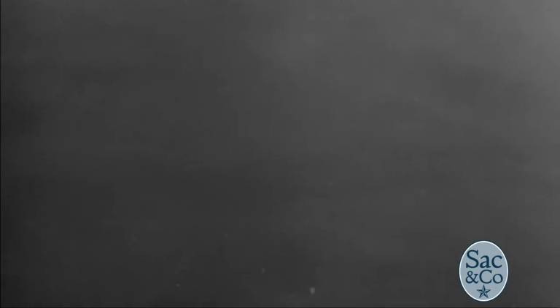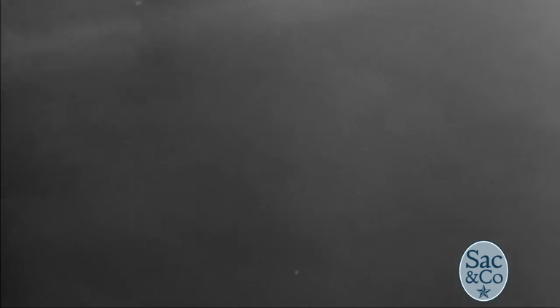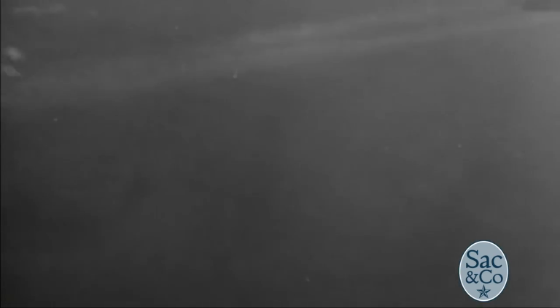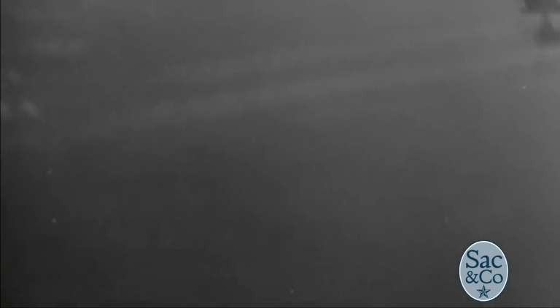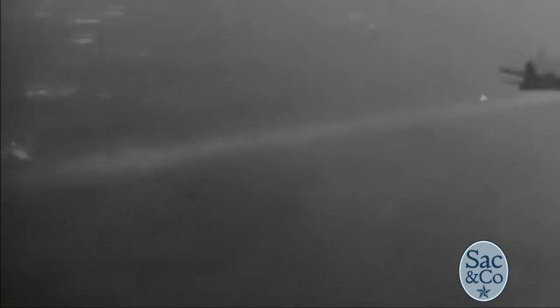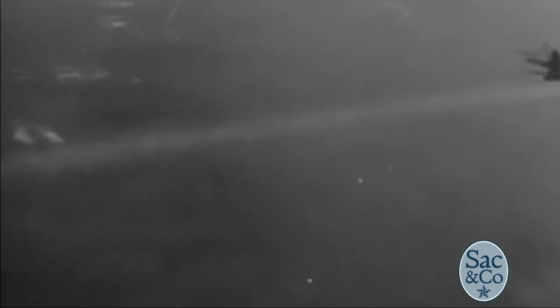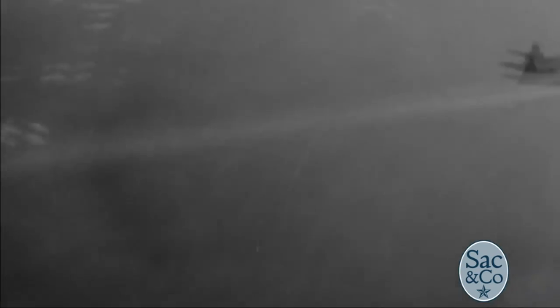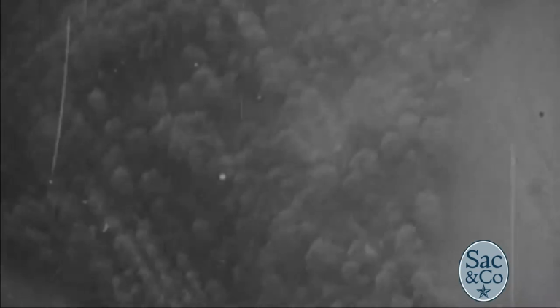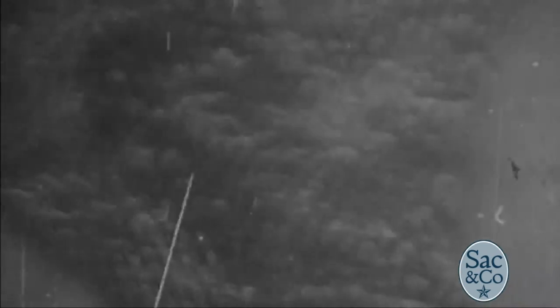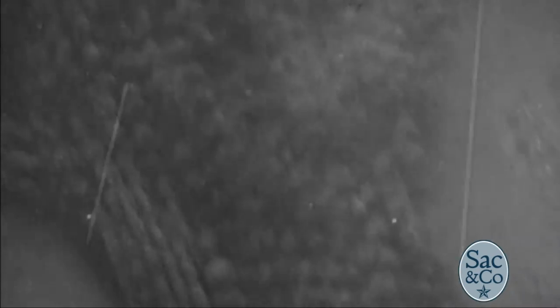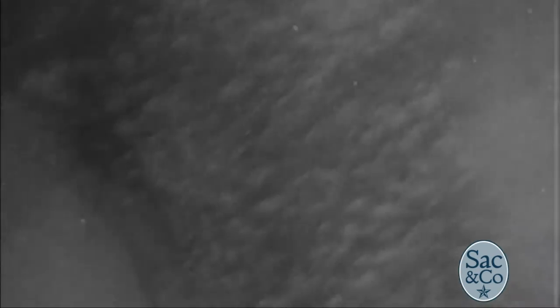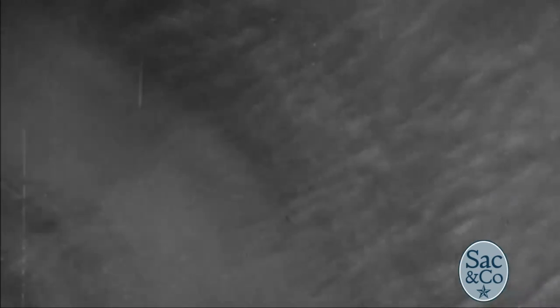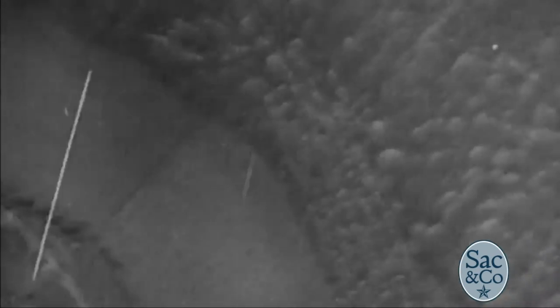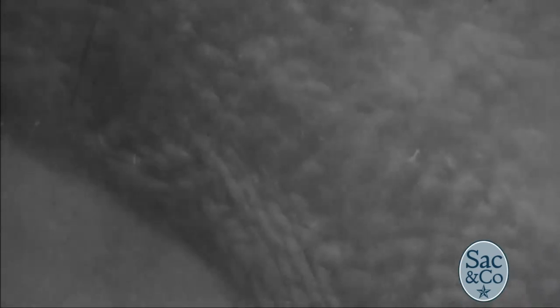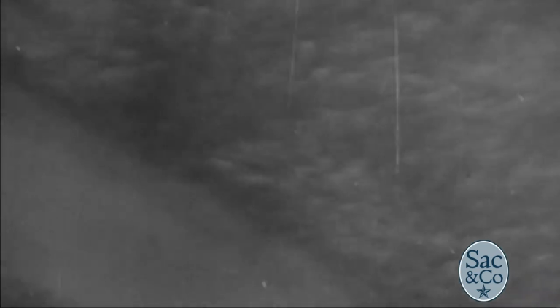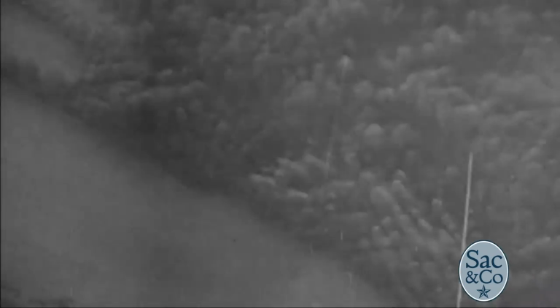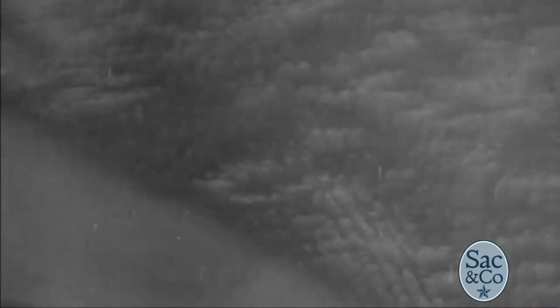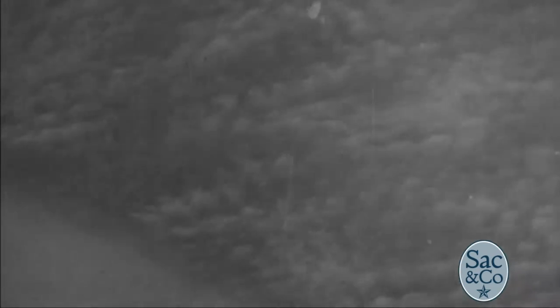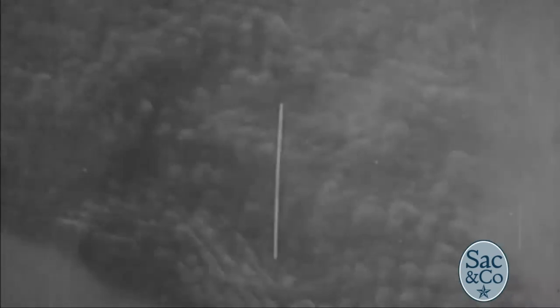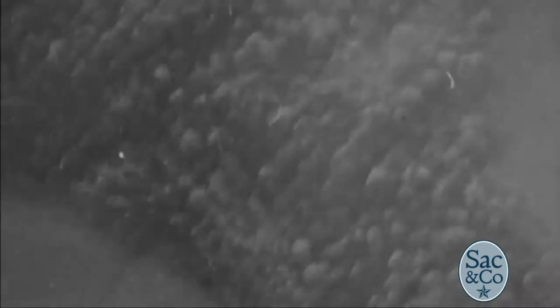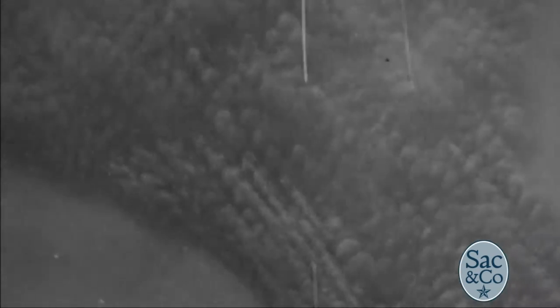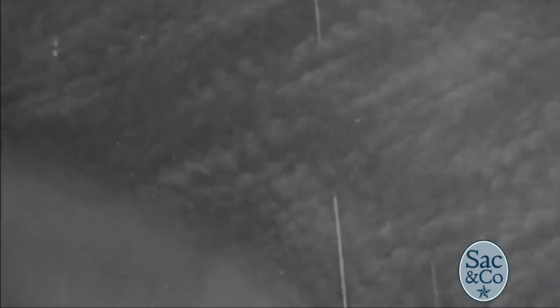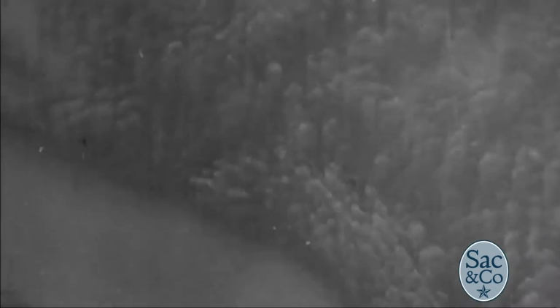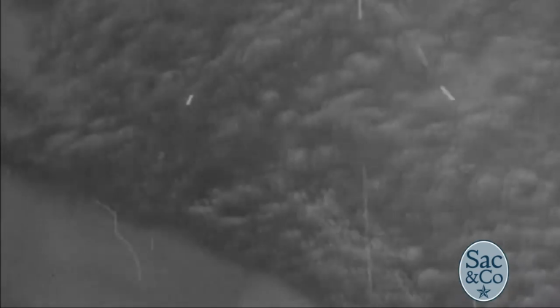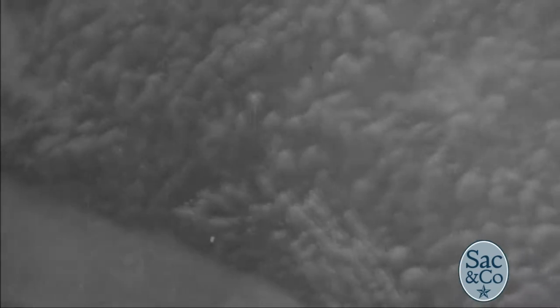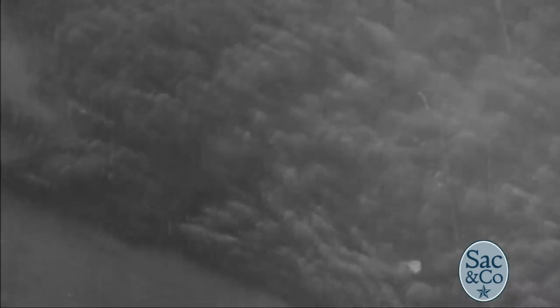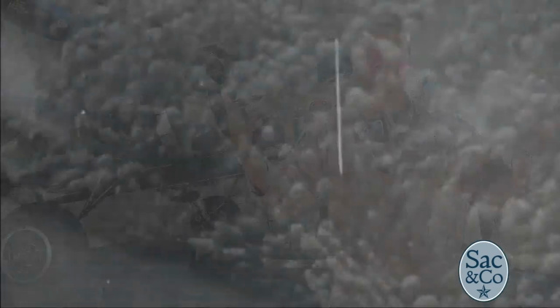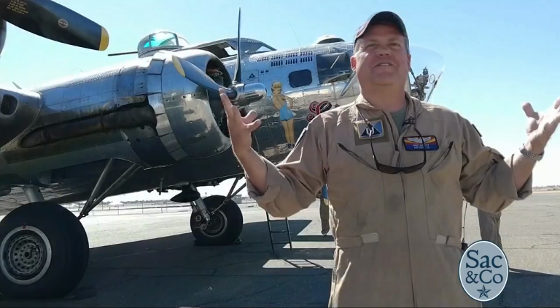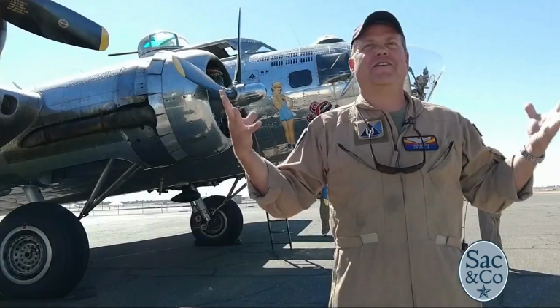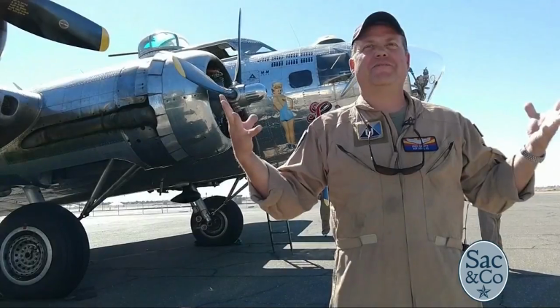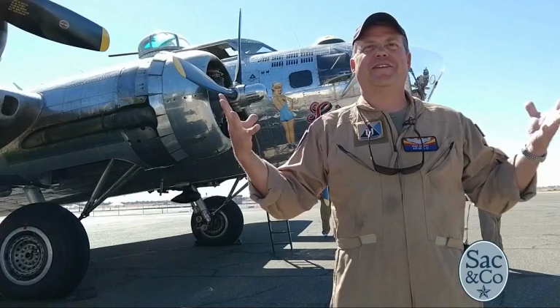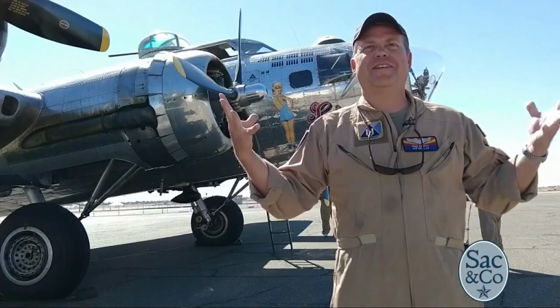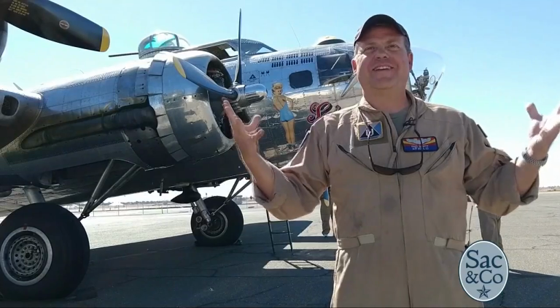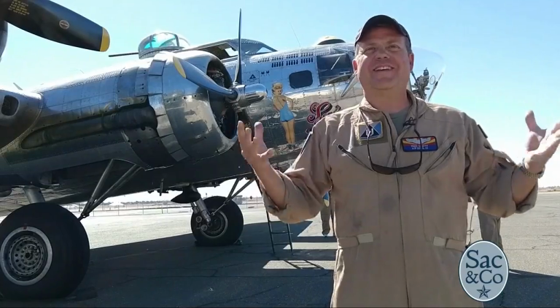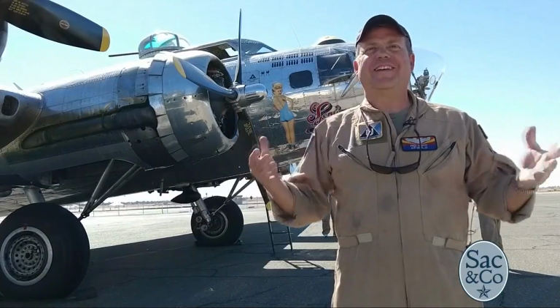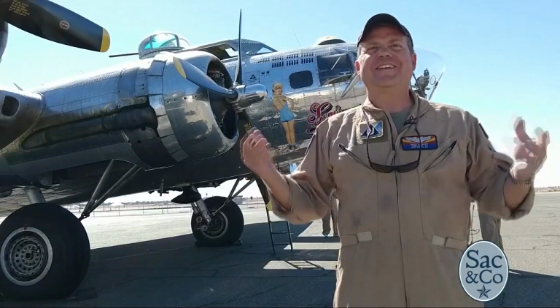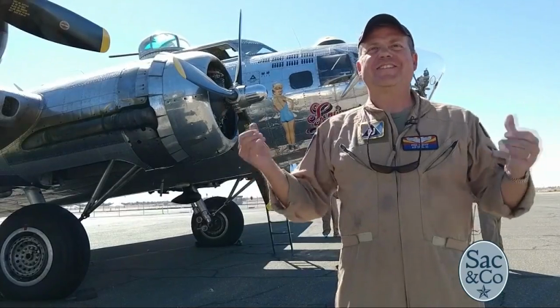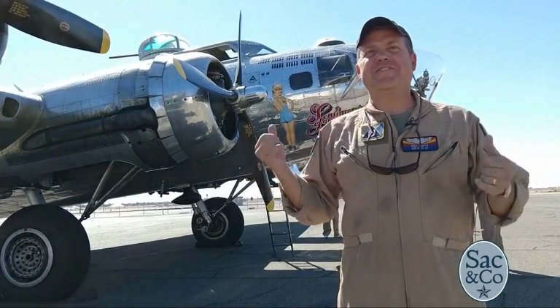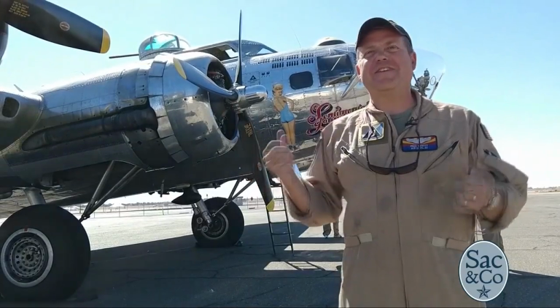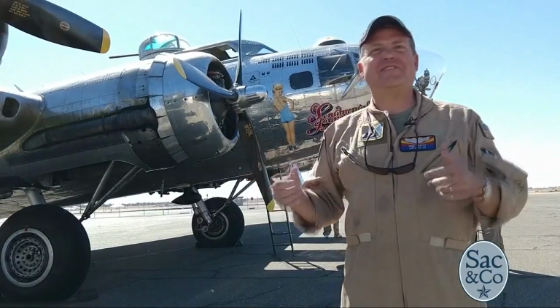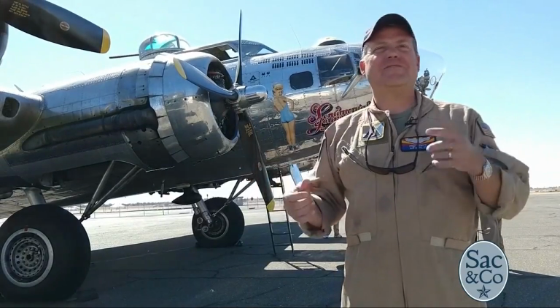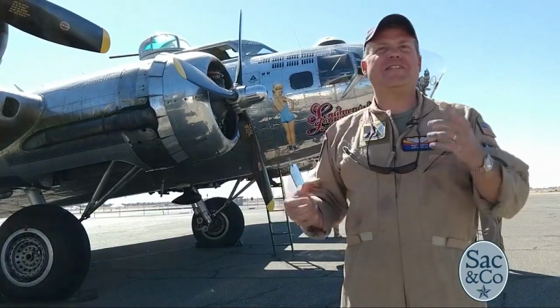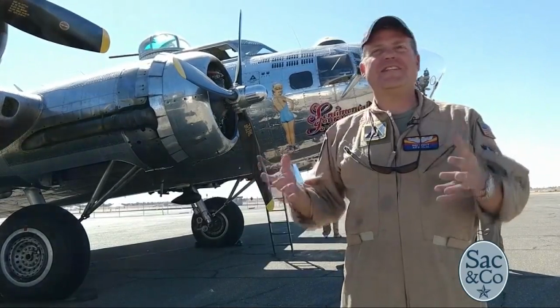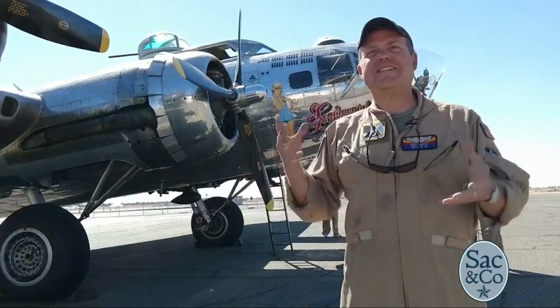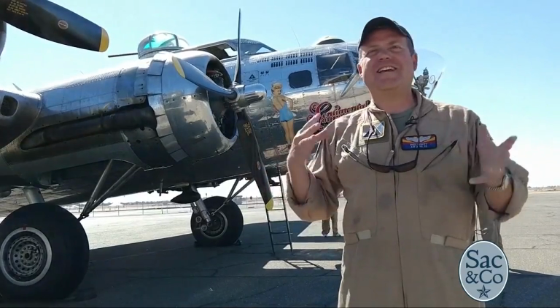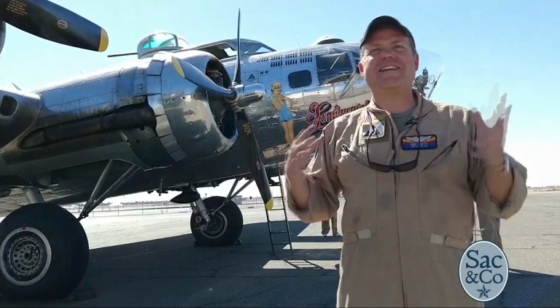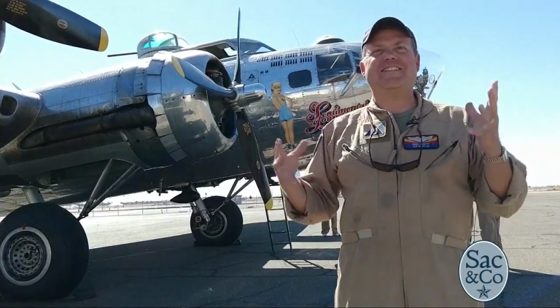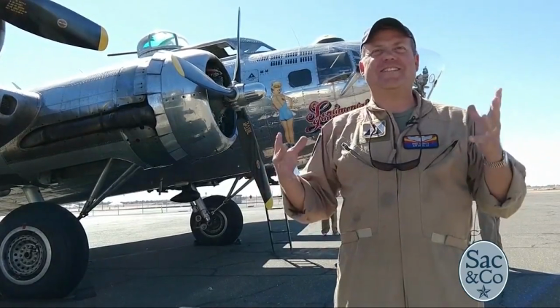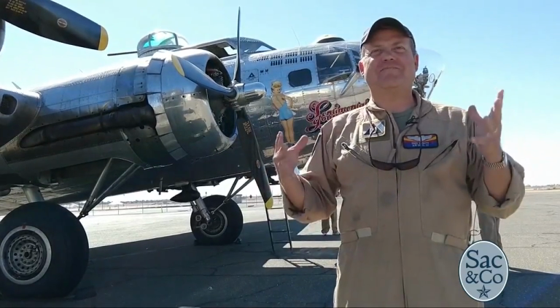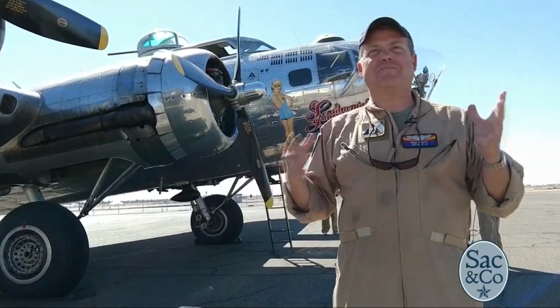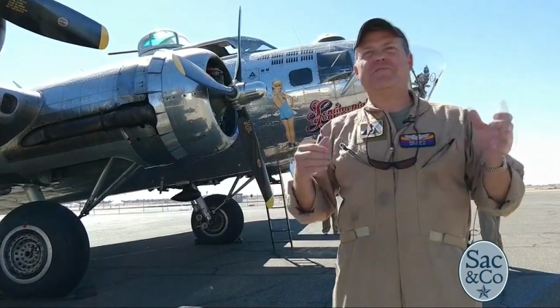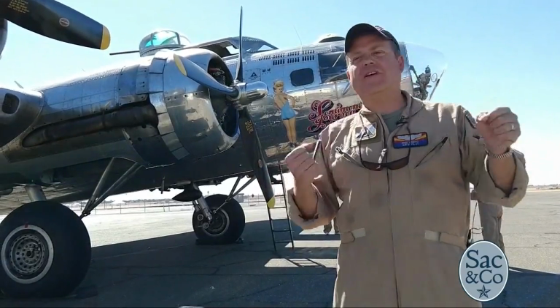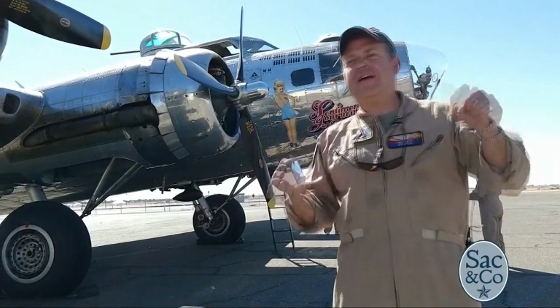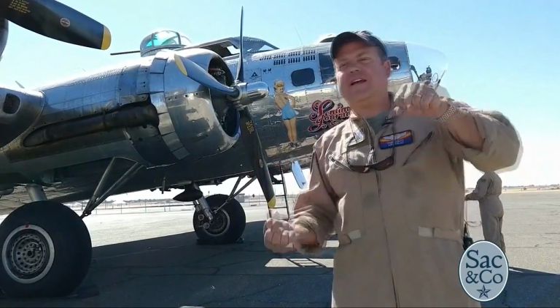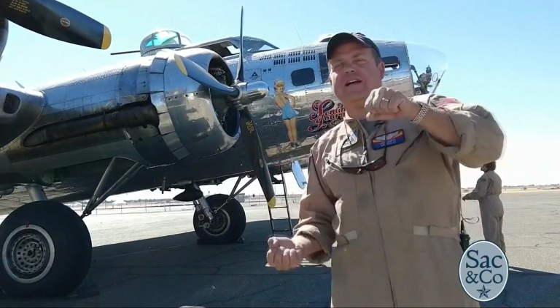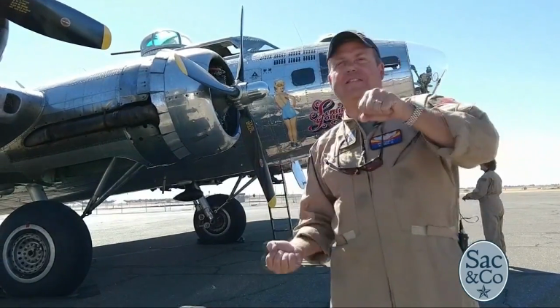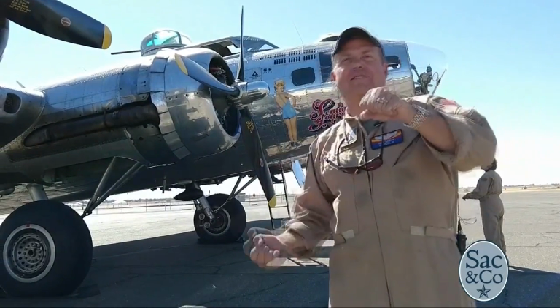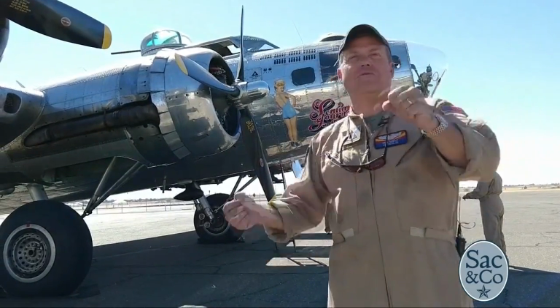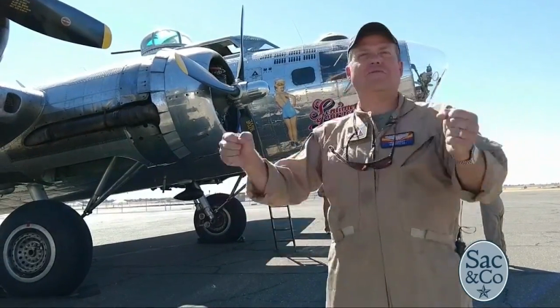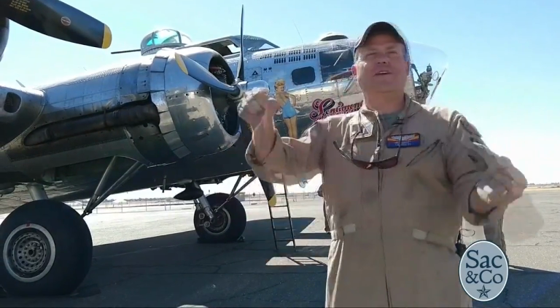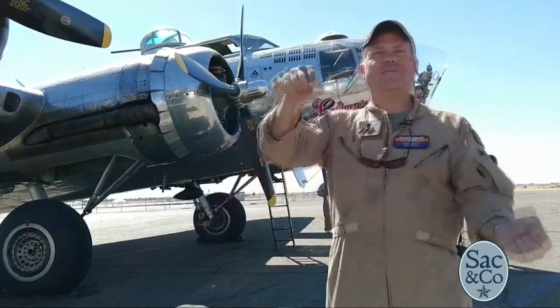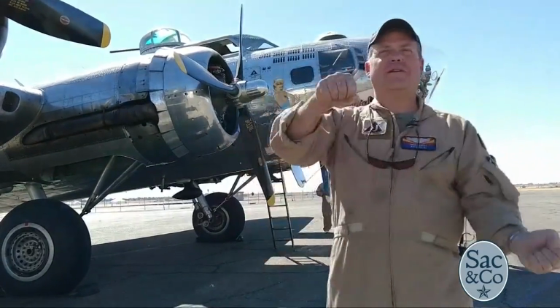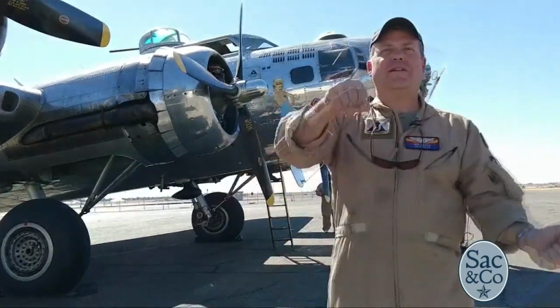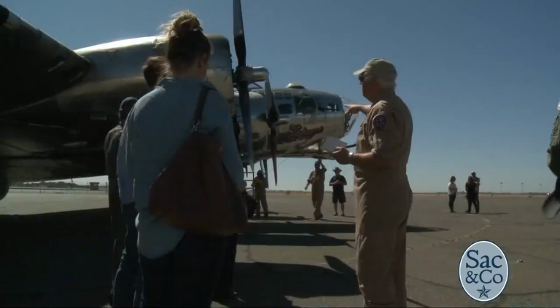Watching the flashes come from the ground — somebody told me that 28 seconds later, they're going to be exploding next to your airplane. So you had 26 seconds and you had to constantly move the airplane.